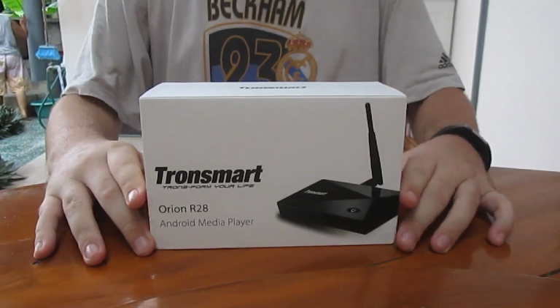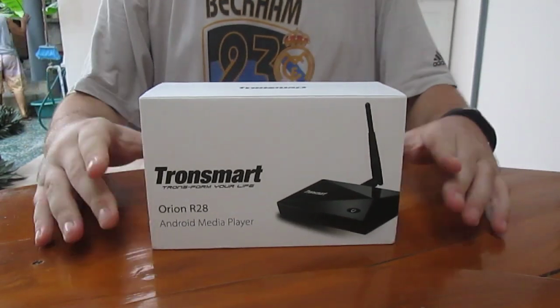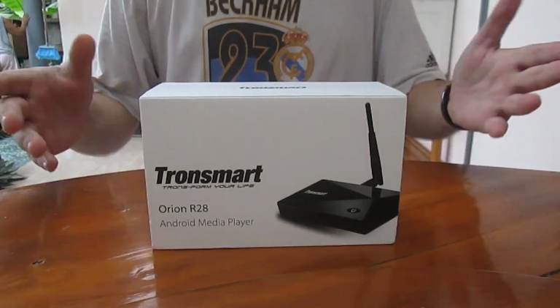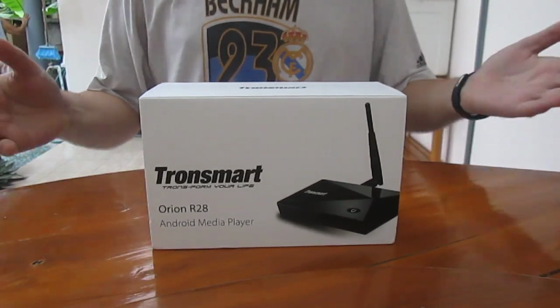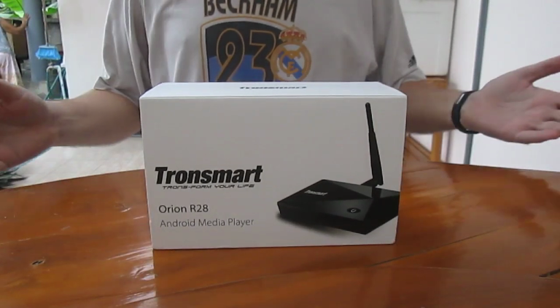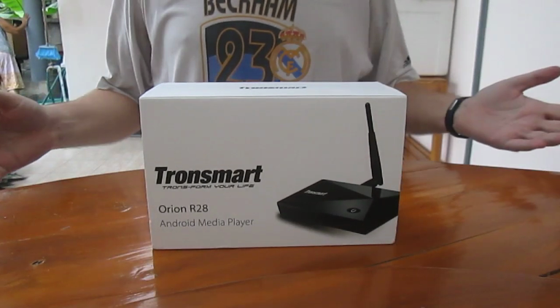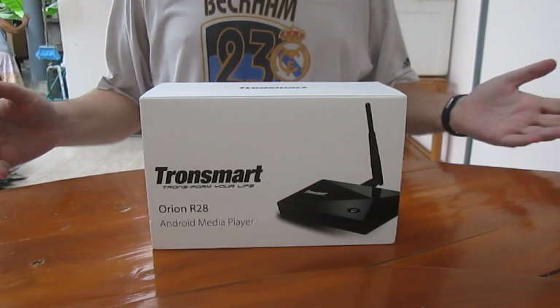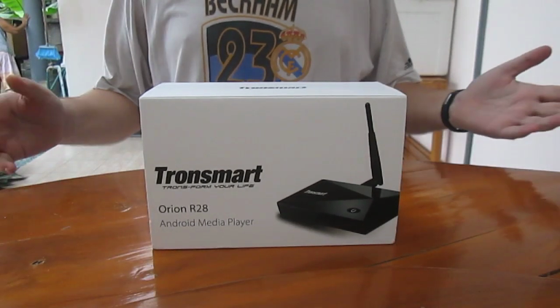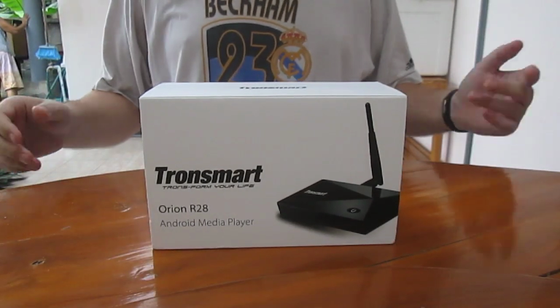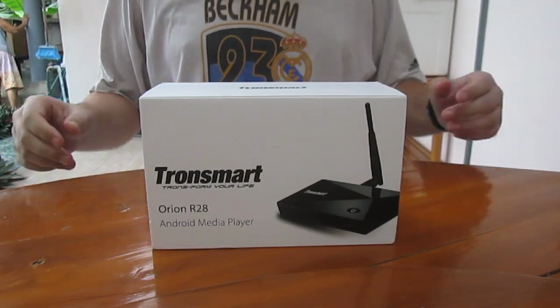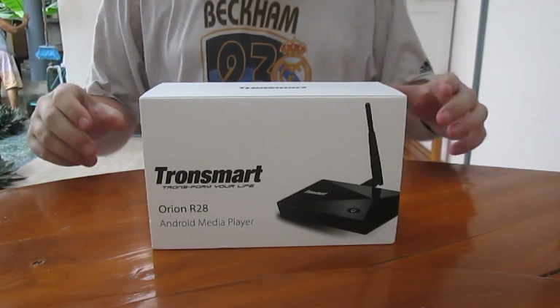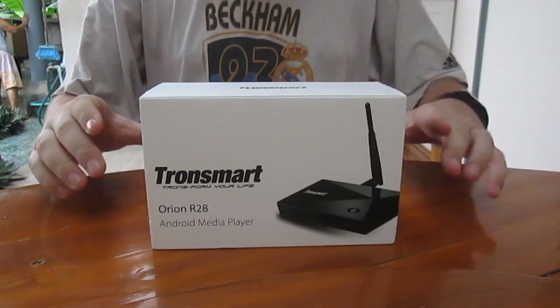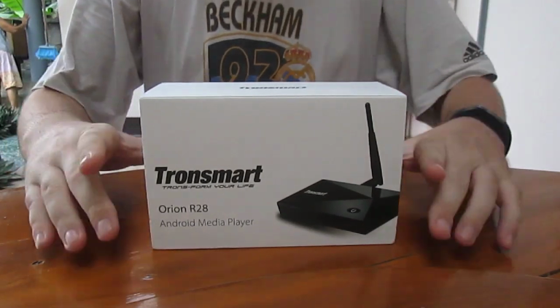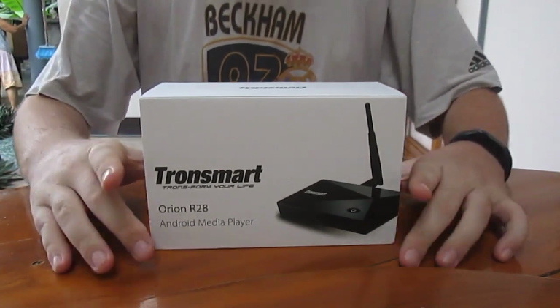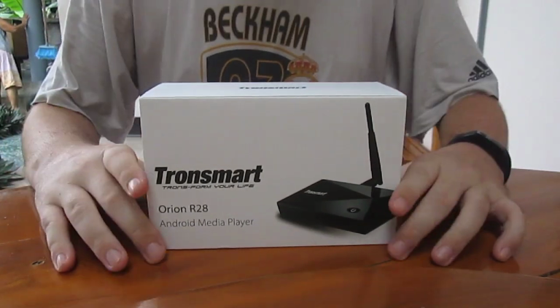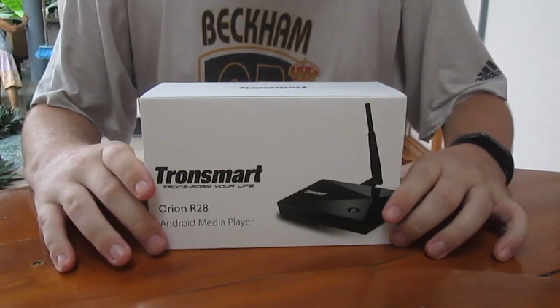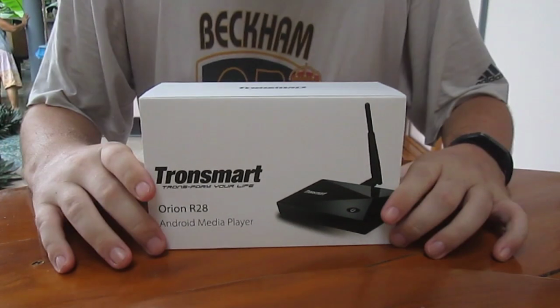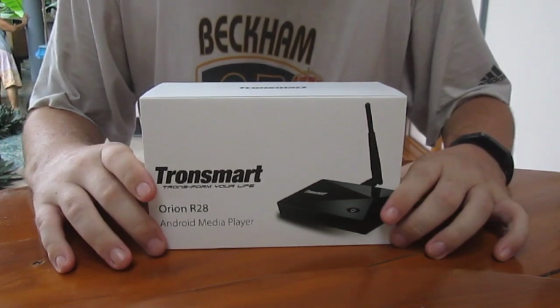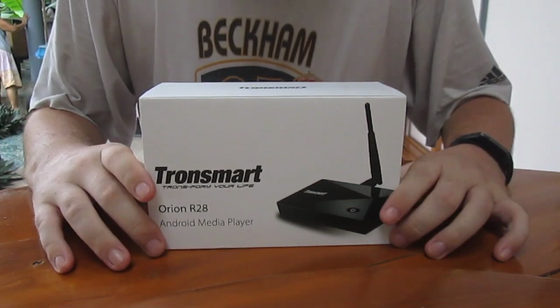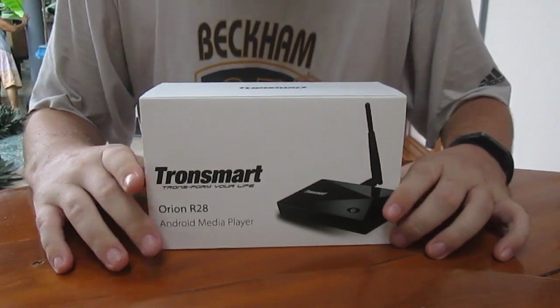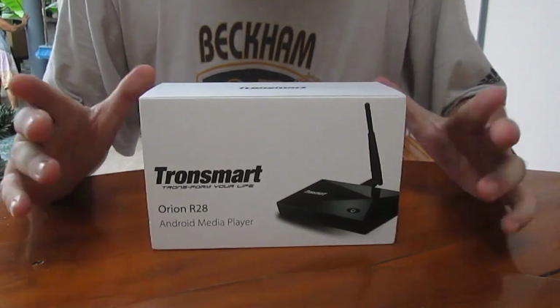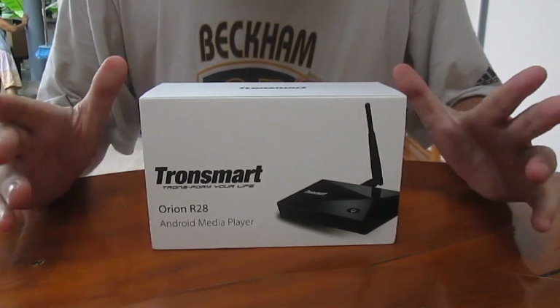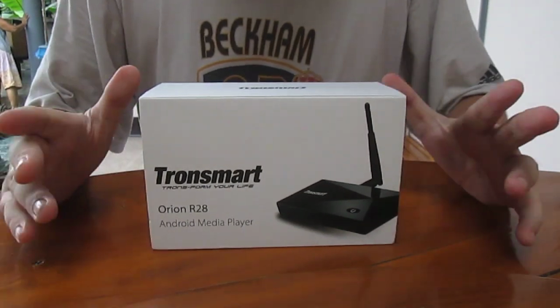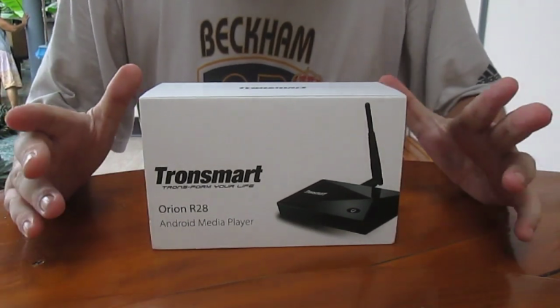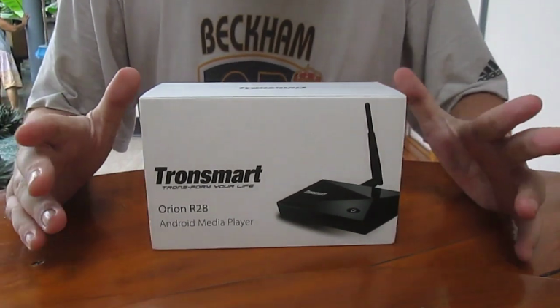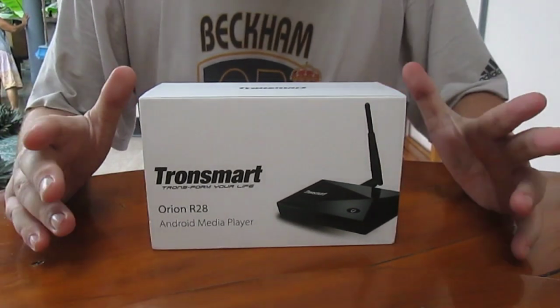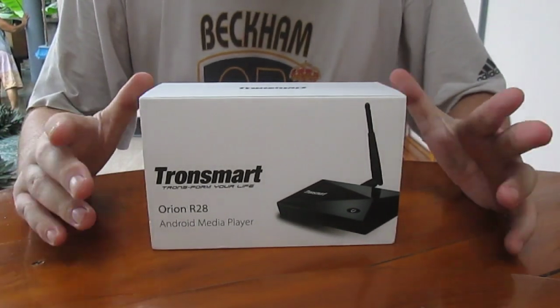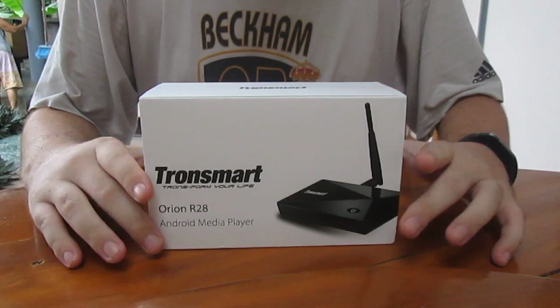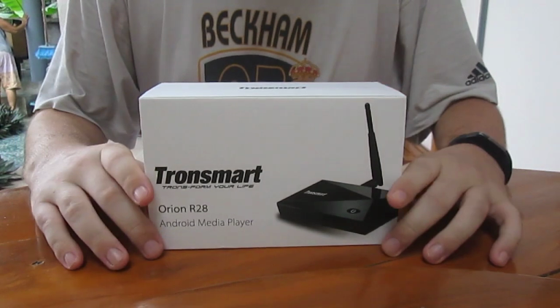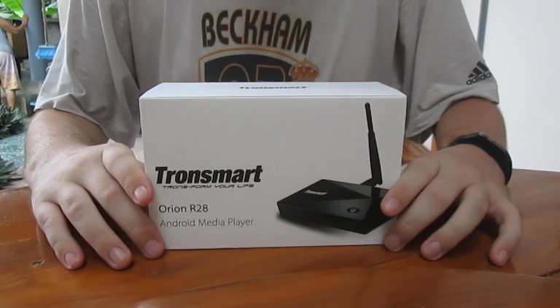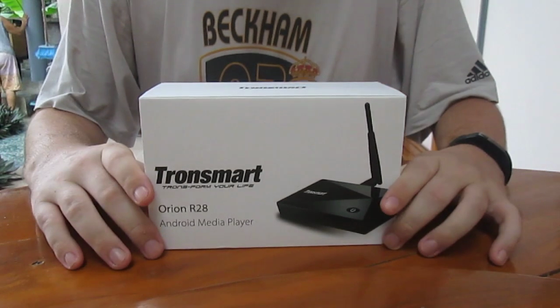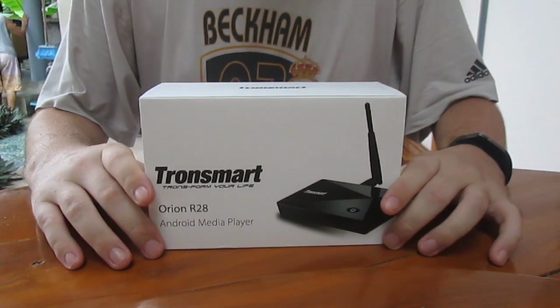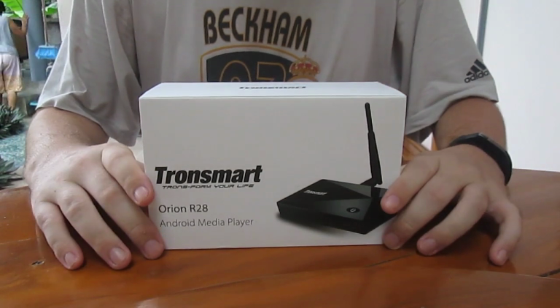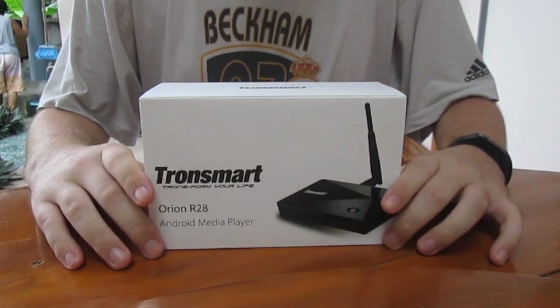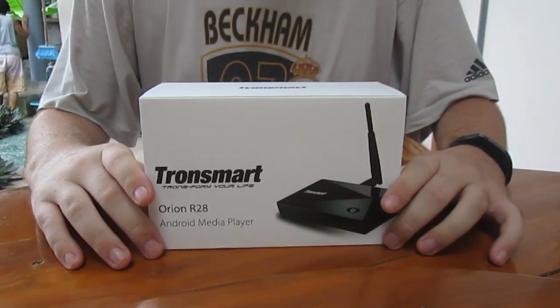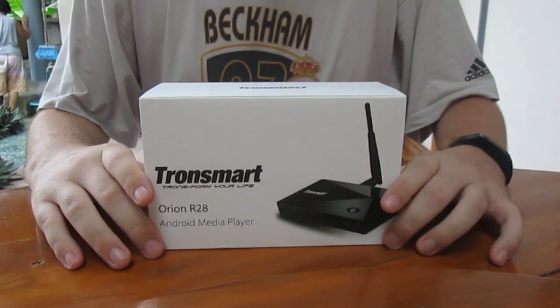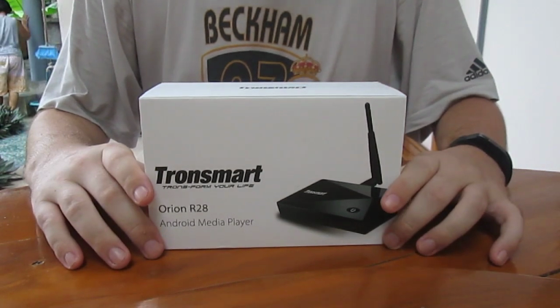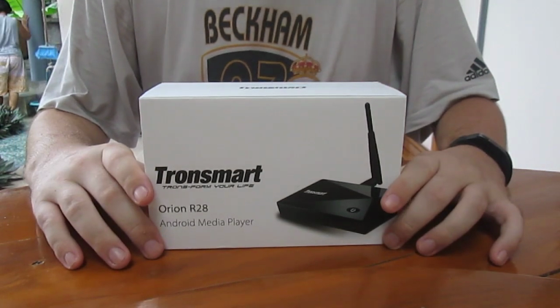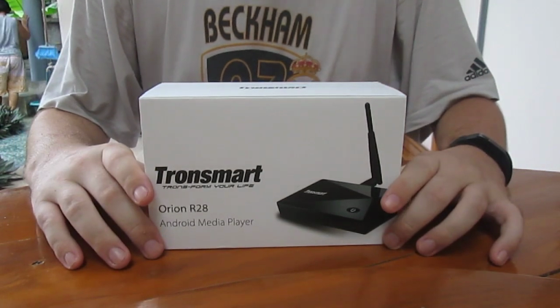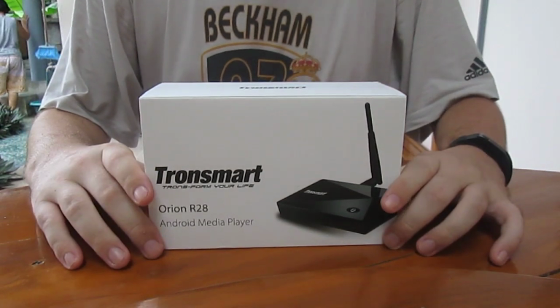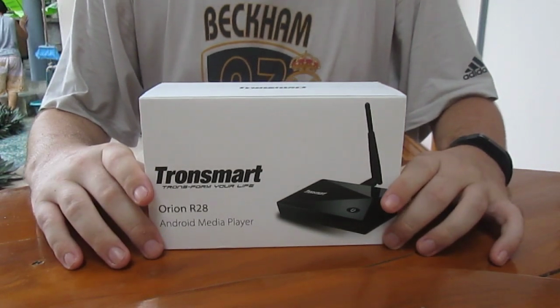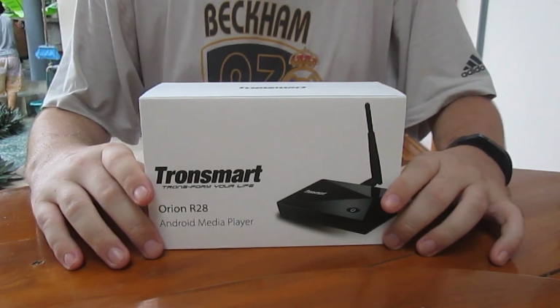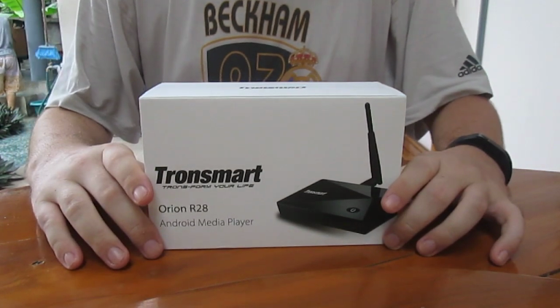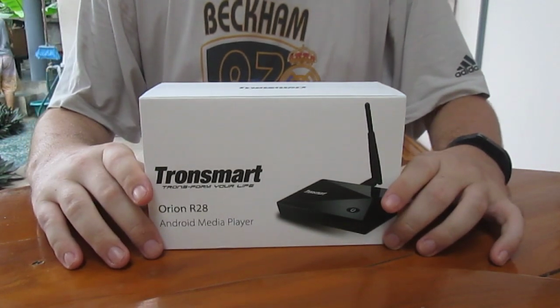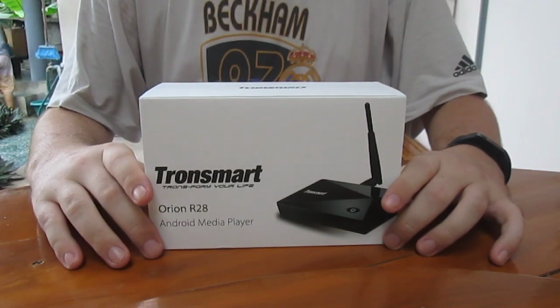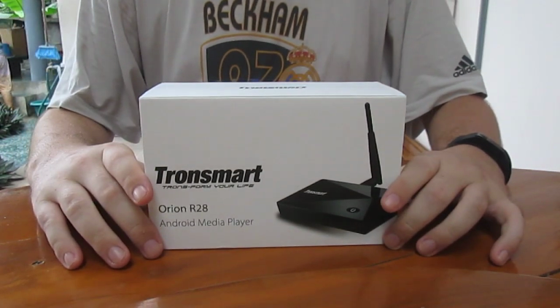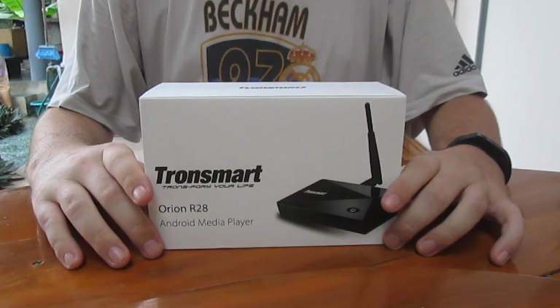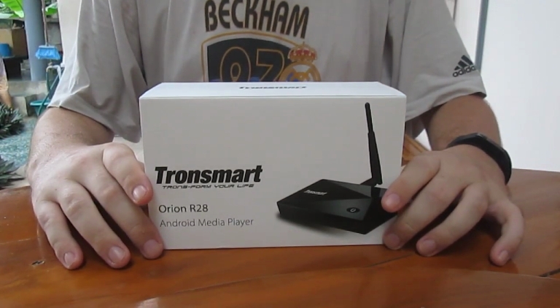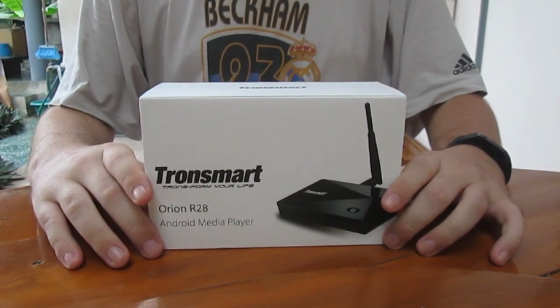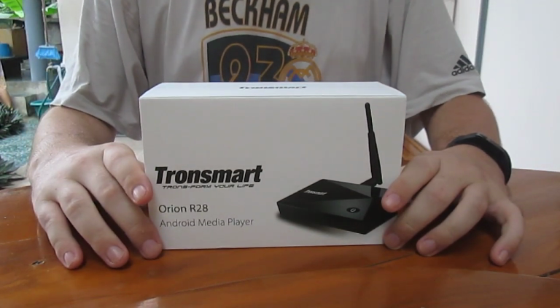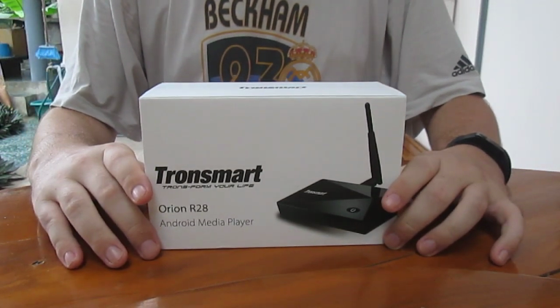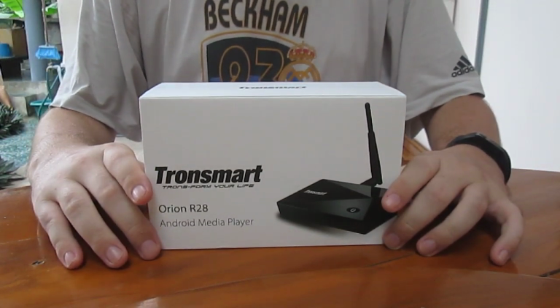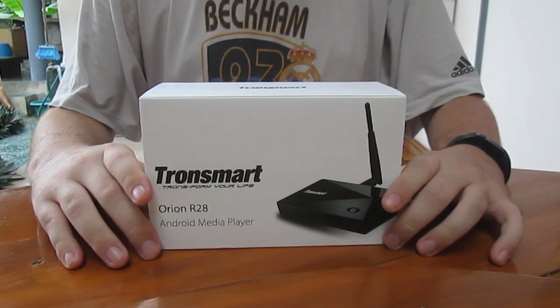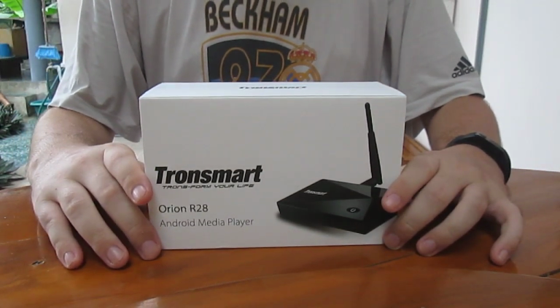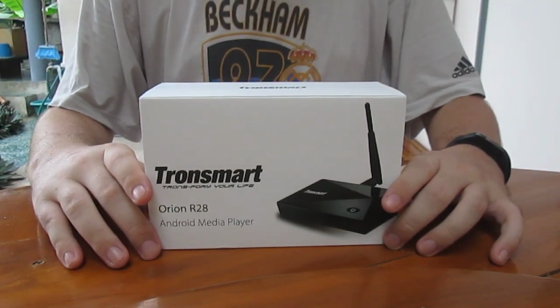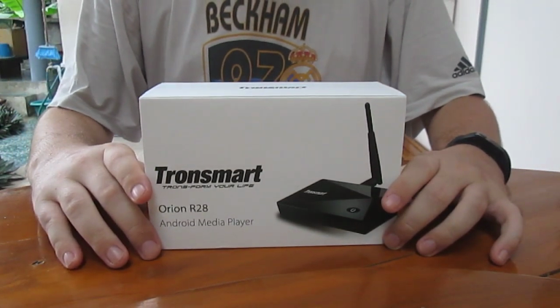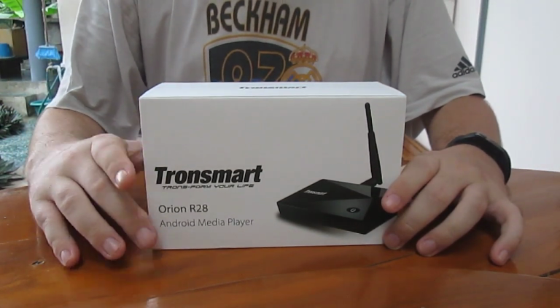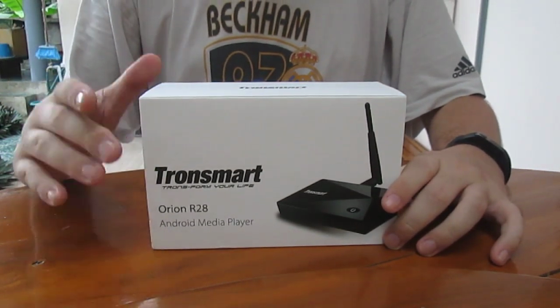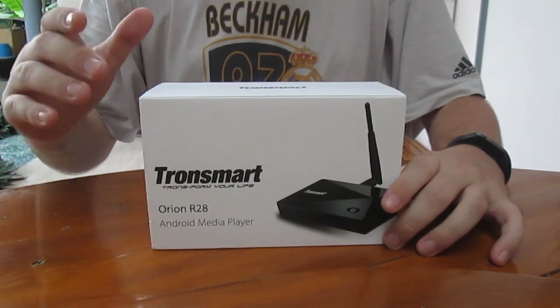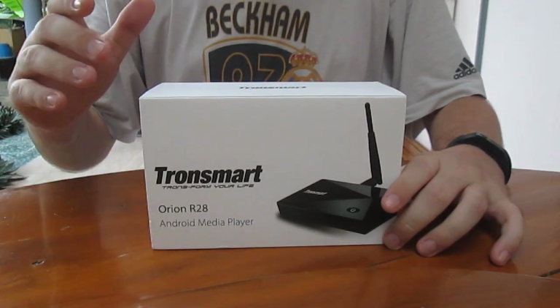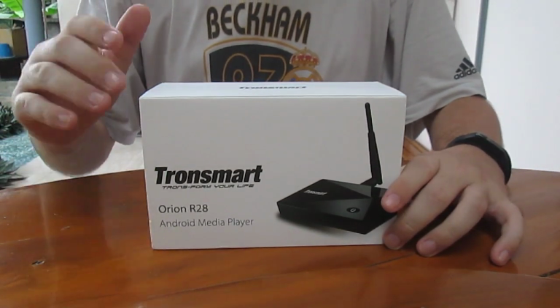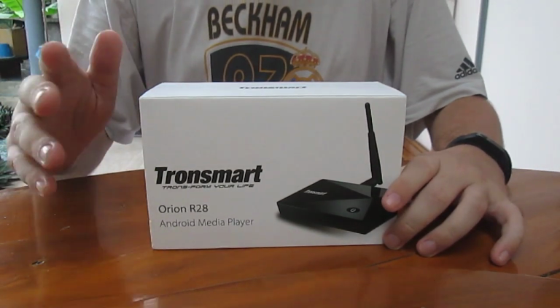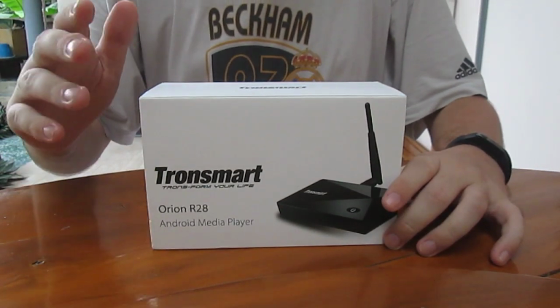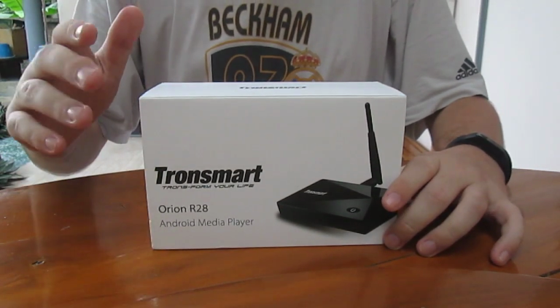CNXsoft here. Geekbuying sent me the Tronsmart Orion R28 Meta.